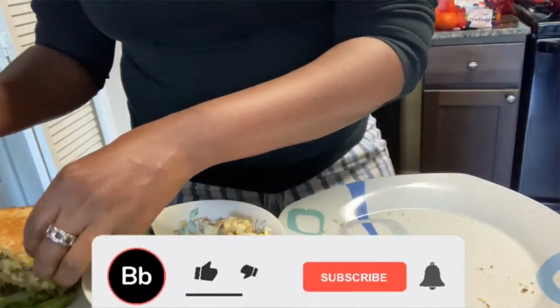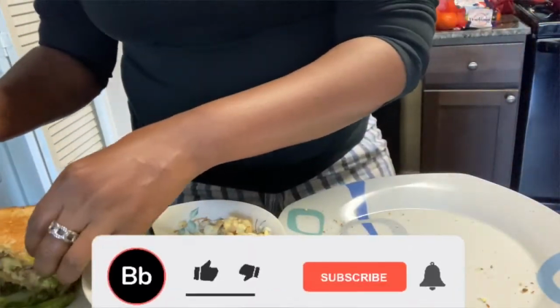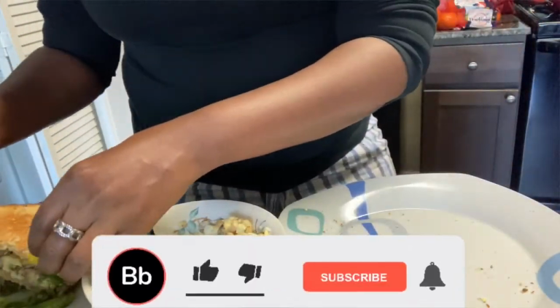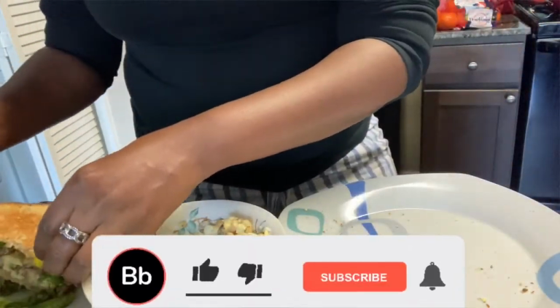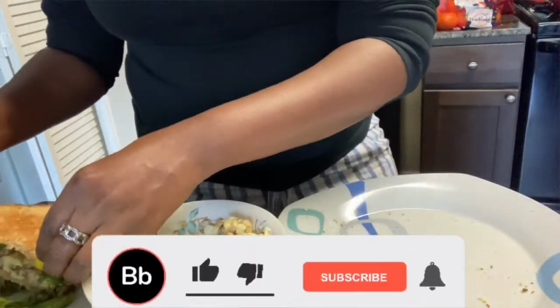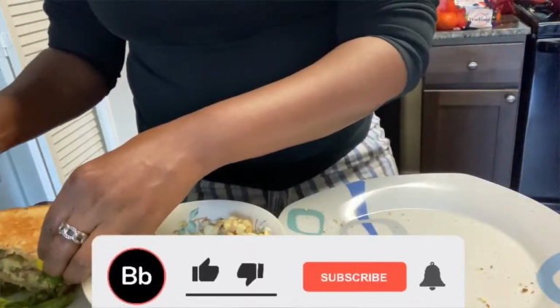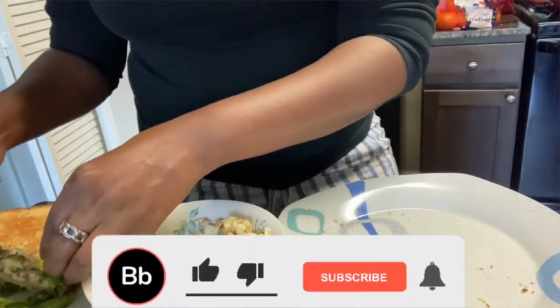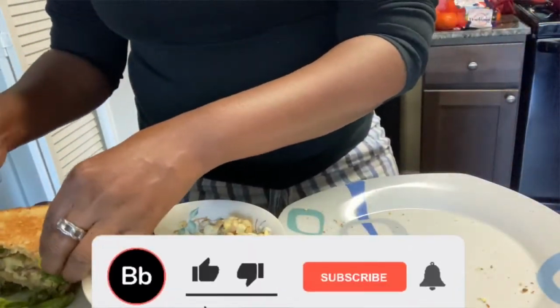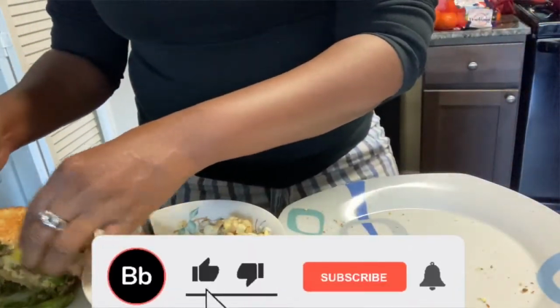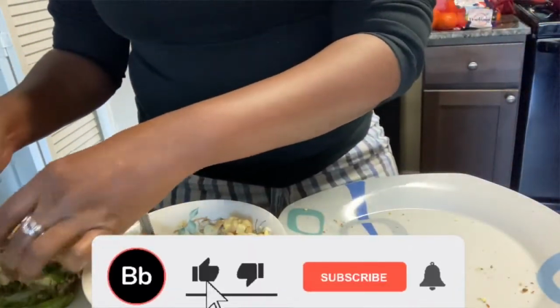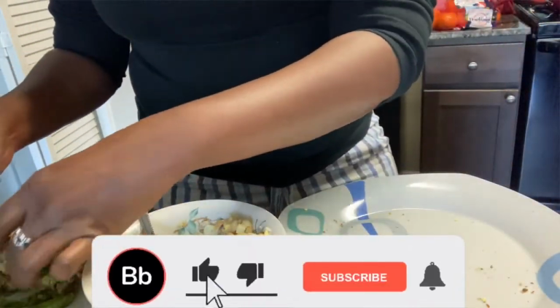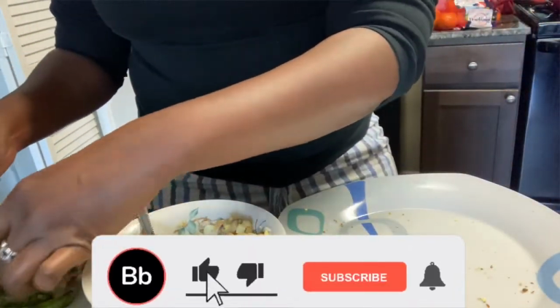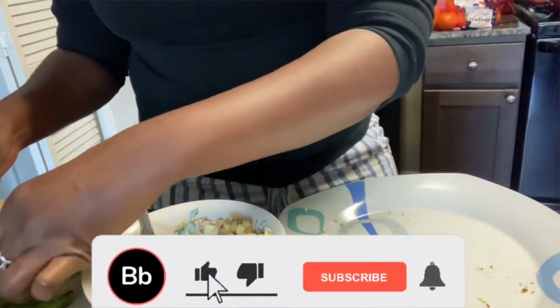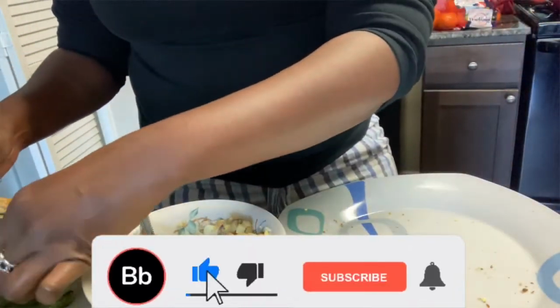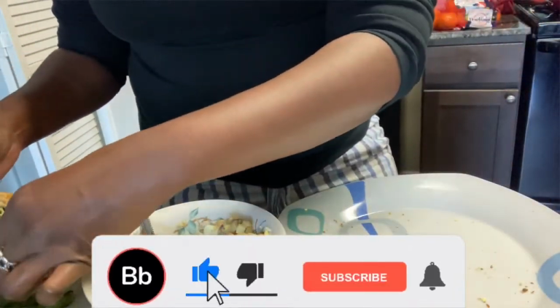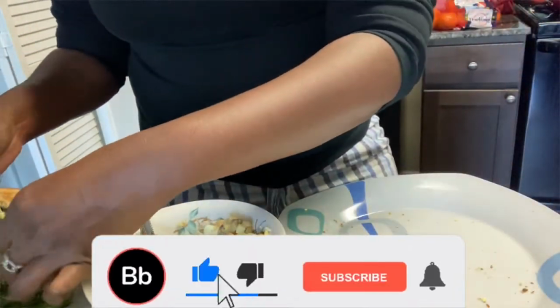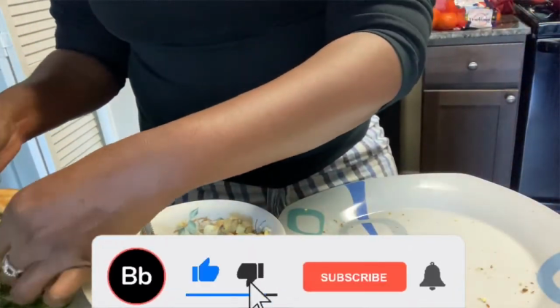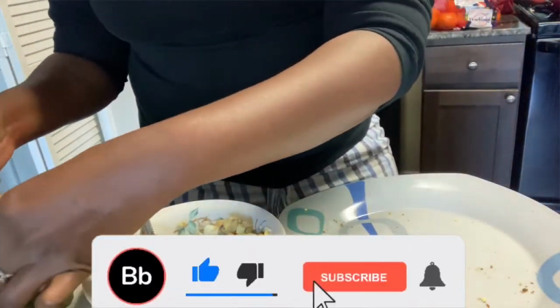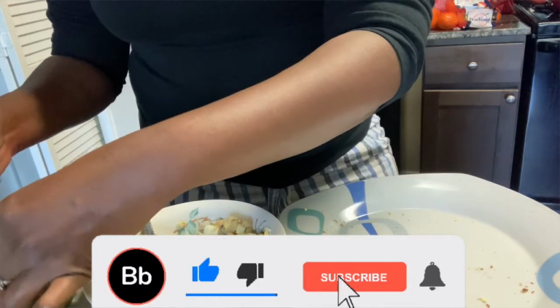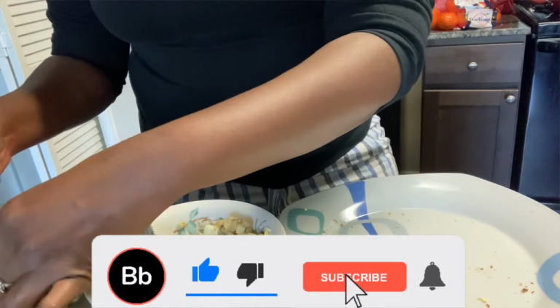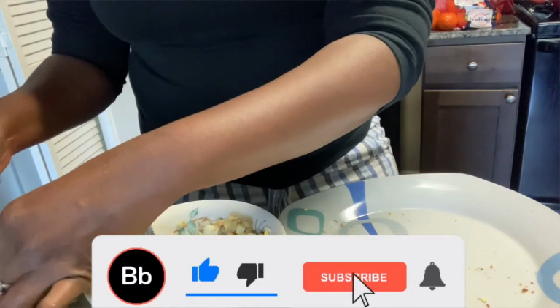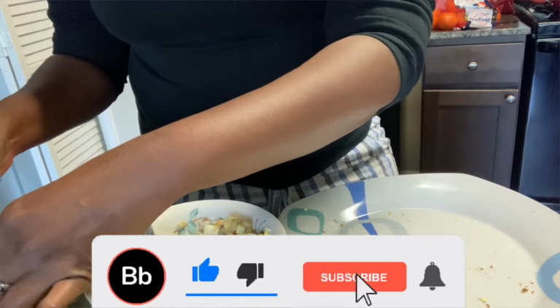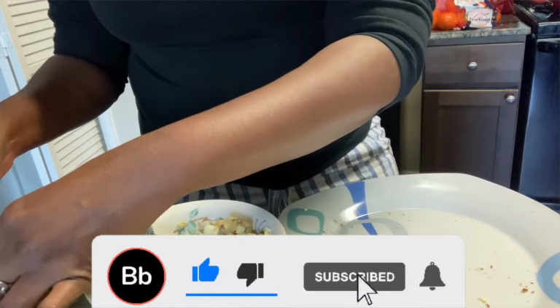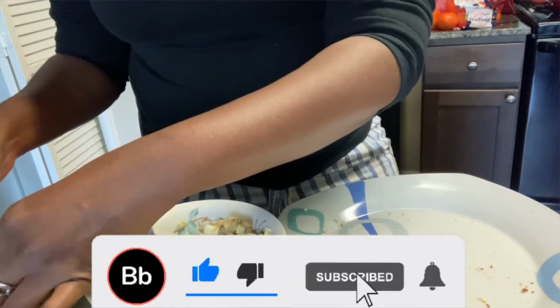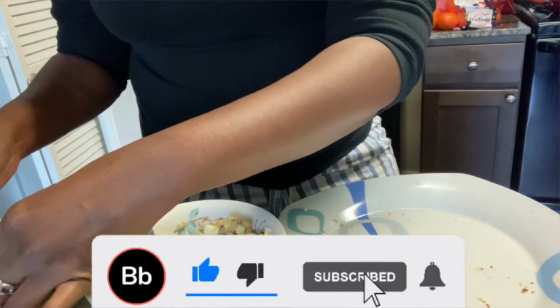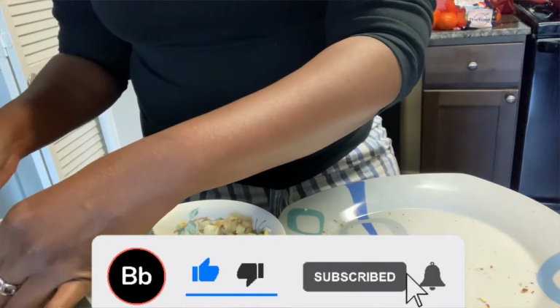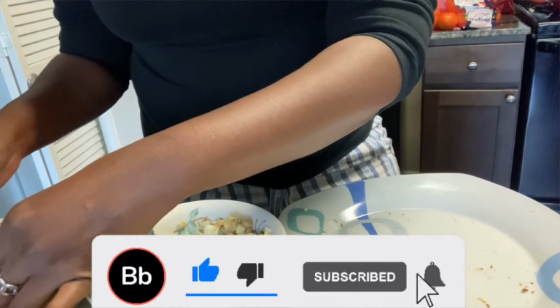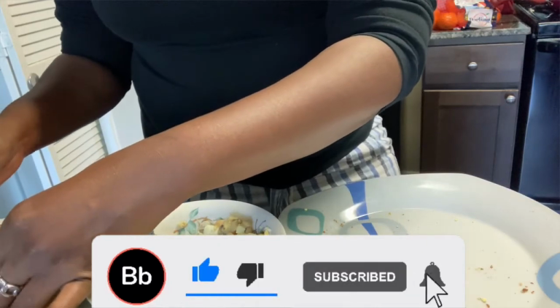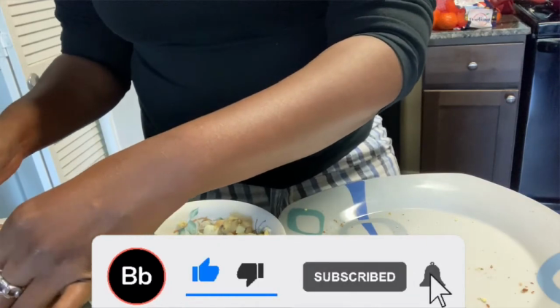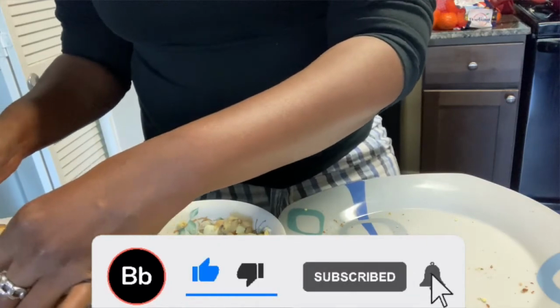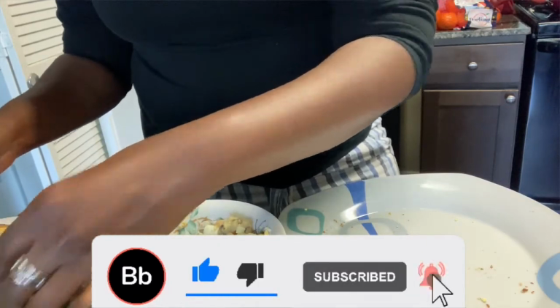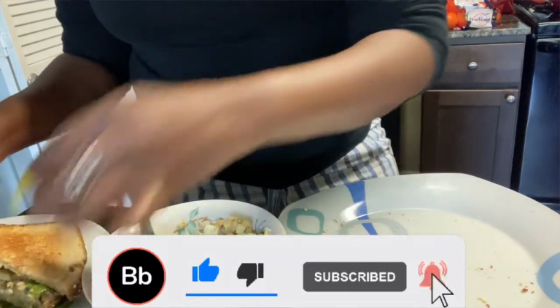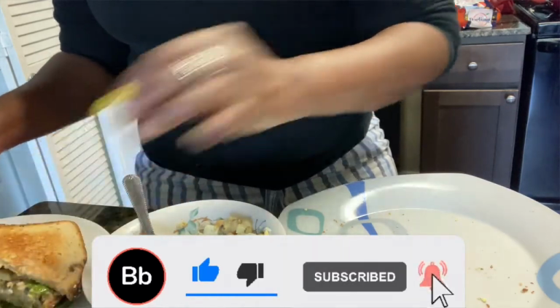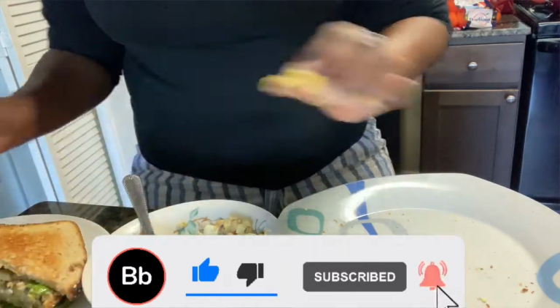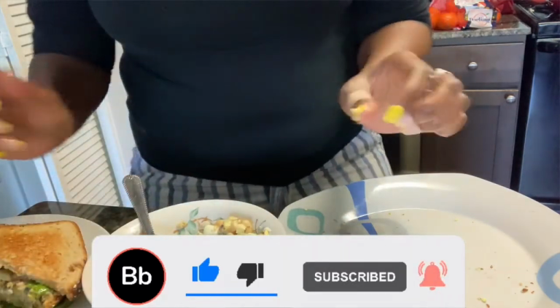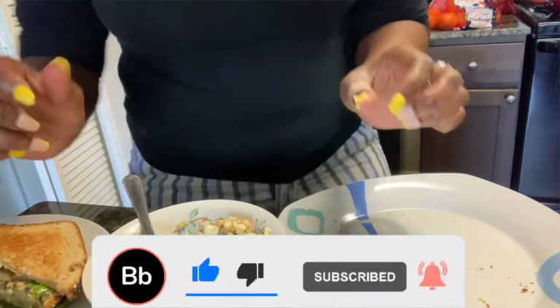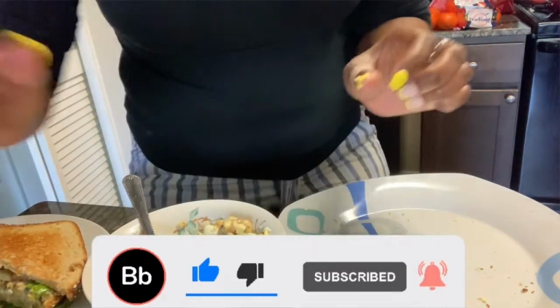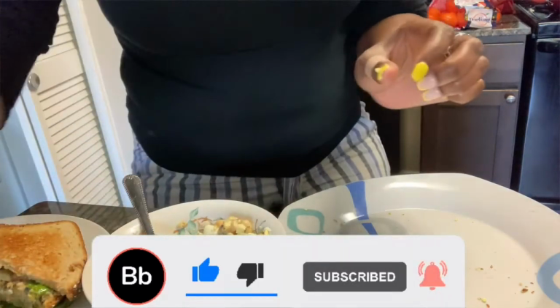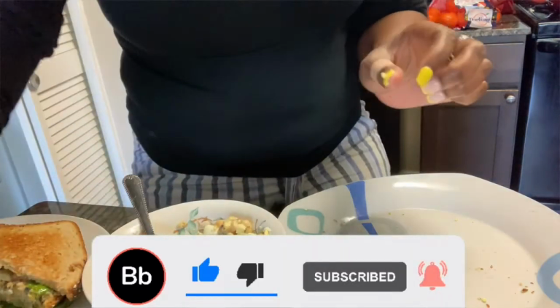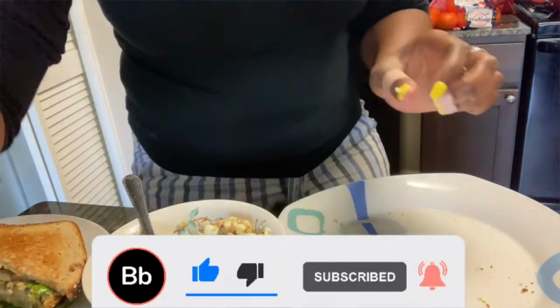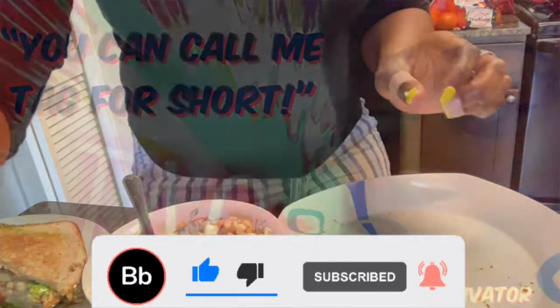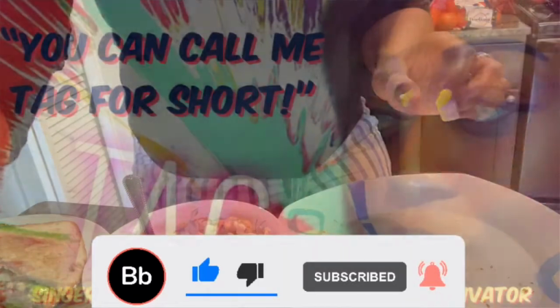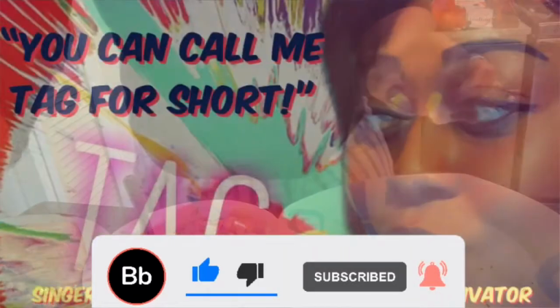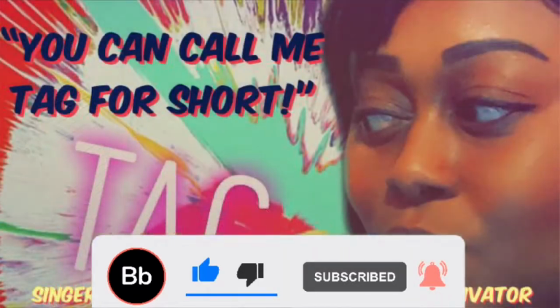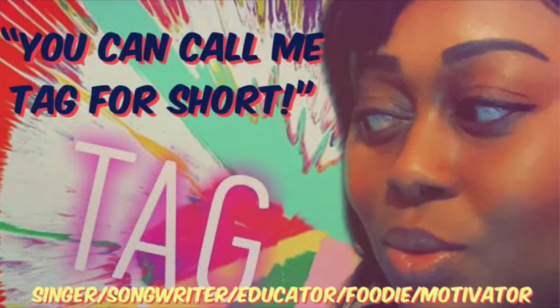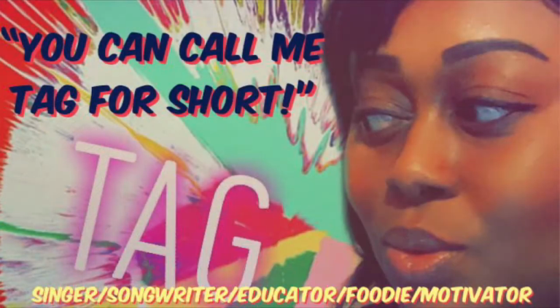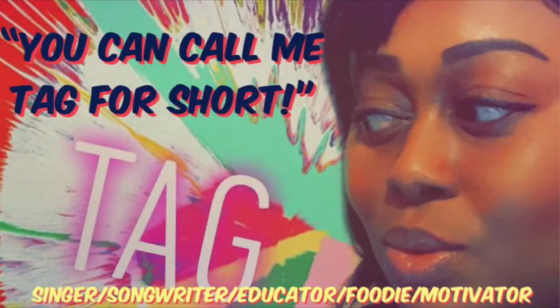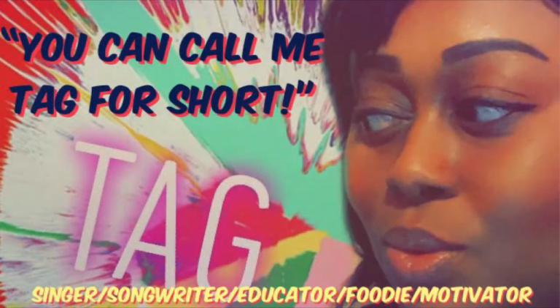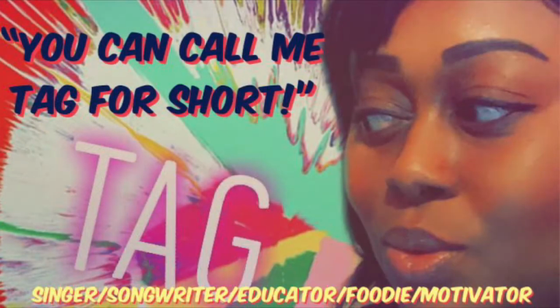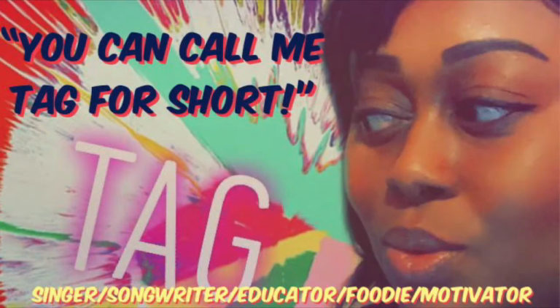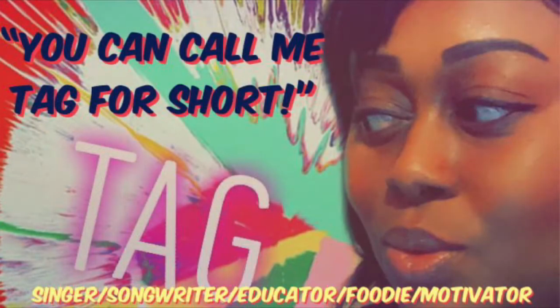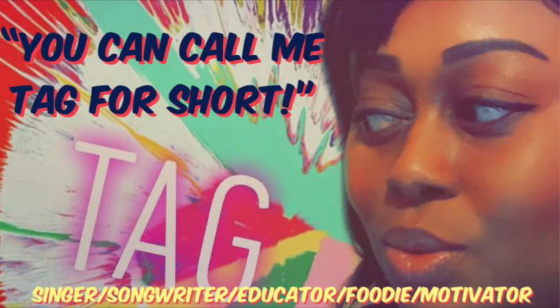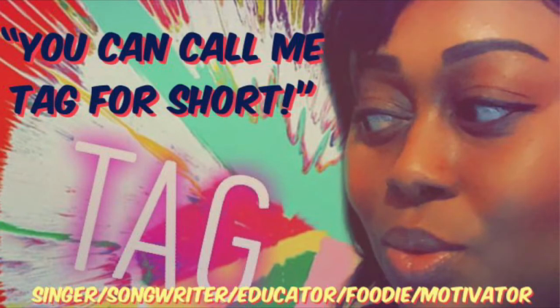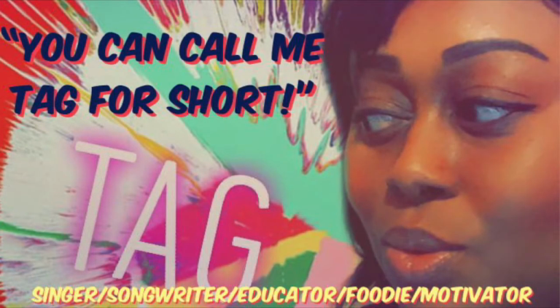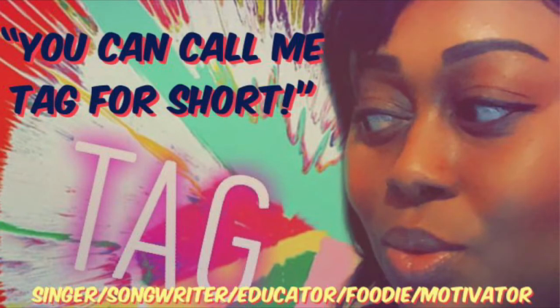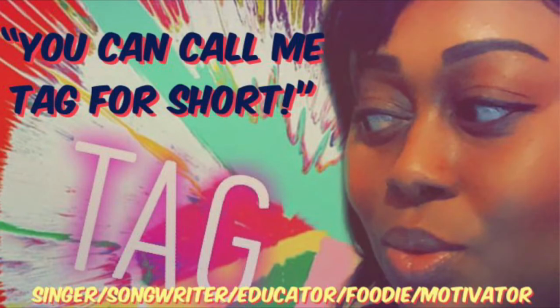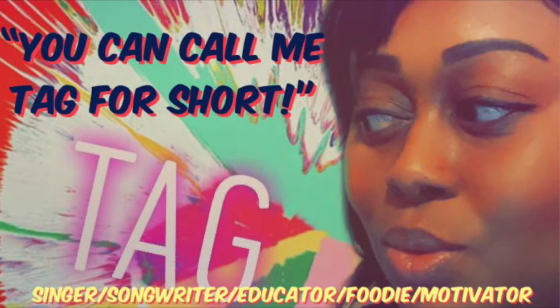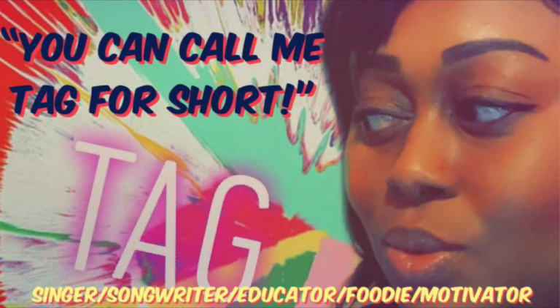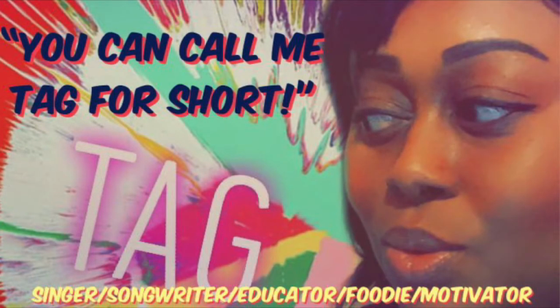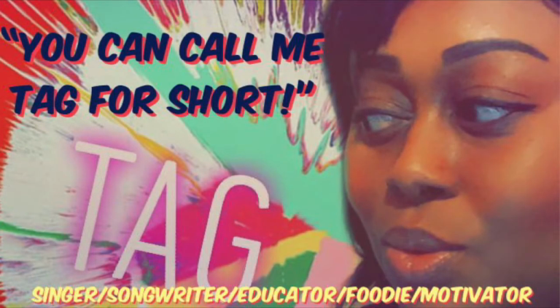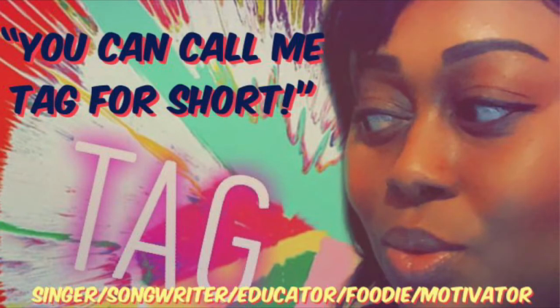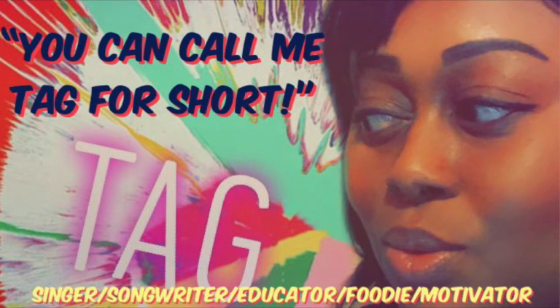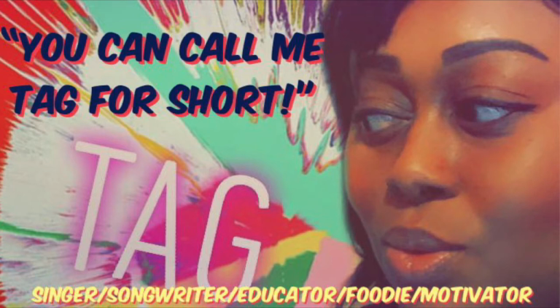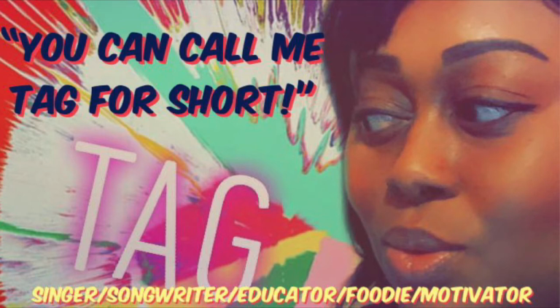Don't forget to like, comment, share, and subscribe, and hit that bell notification so you'll know when I post. I love you. Bye.